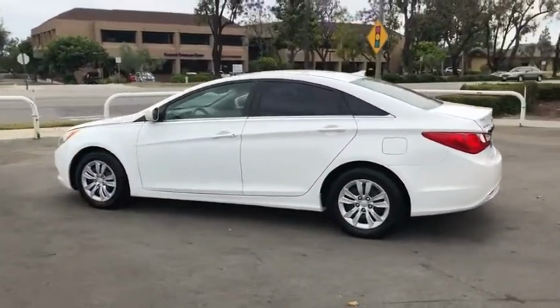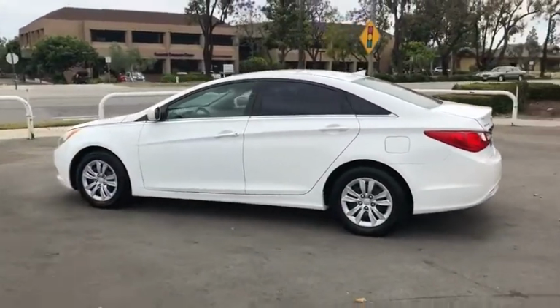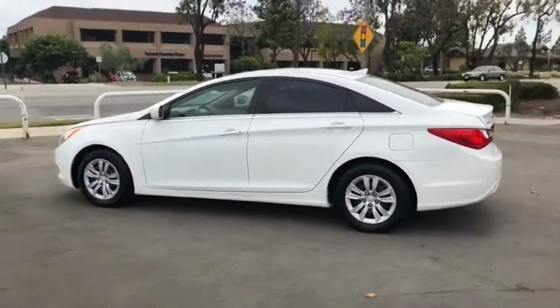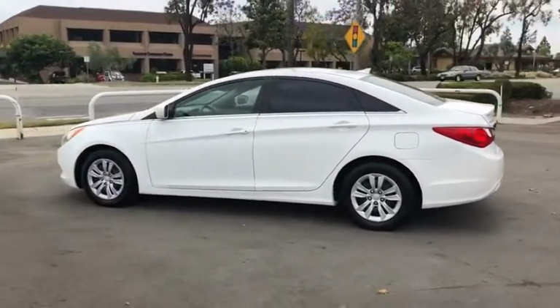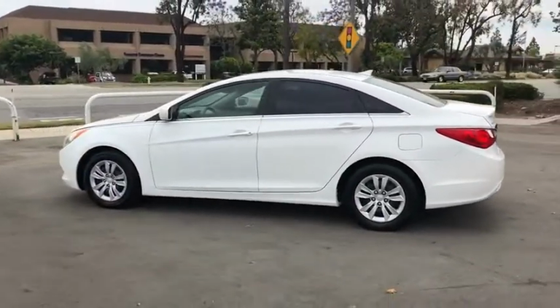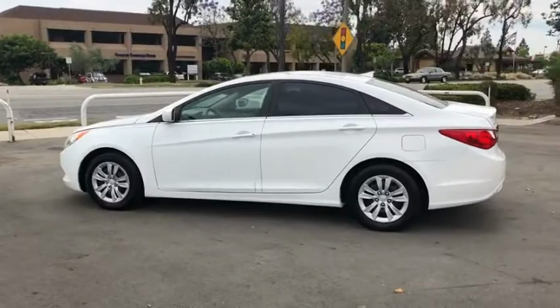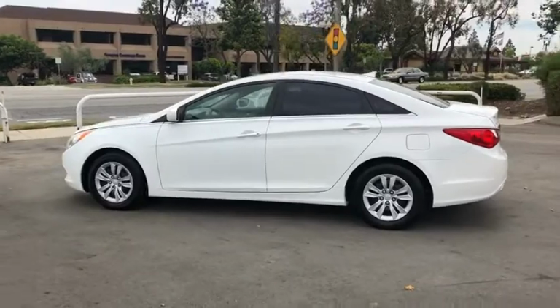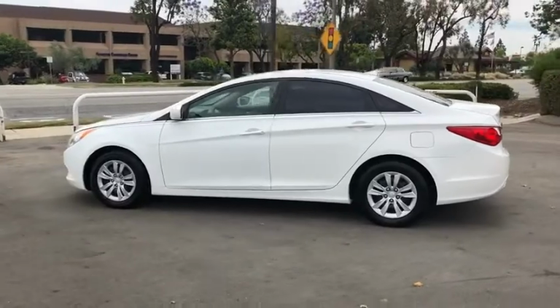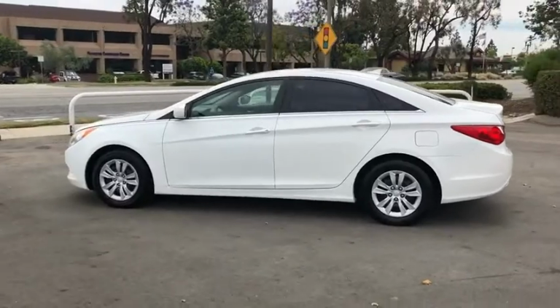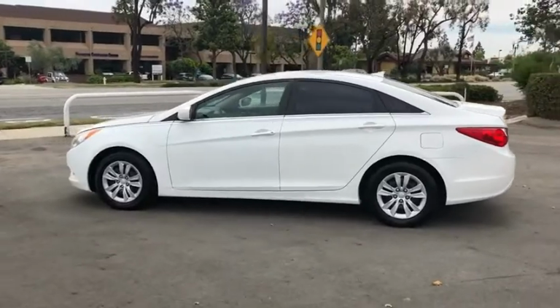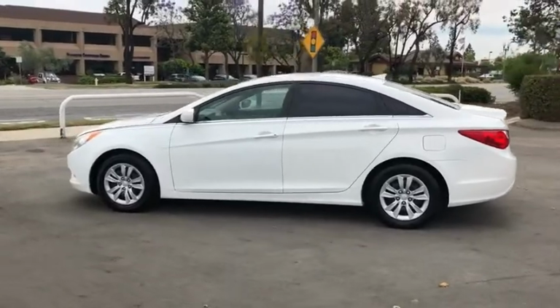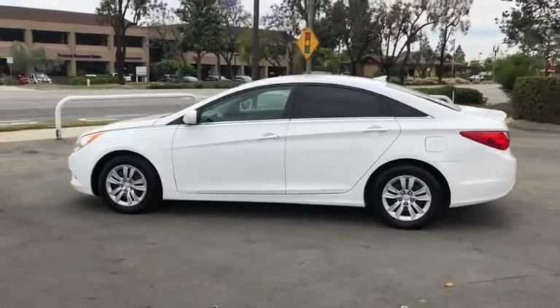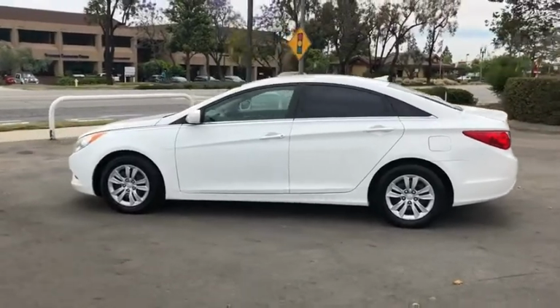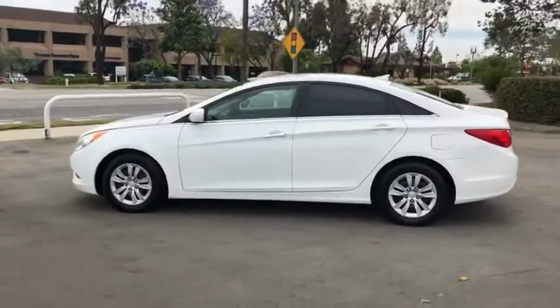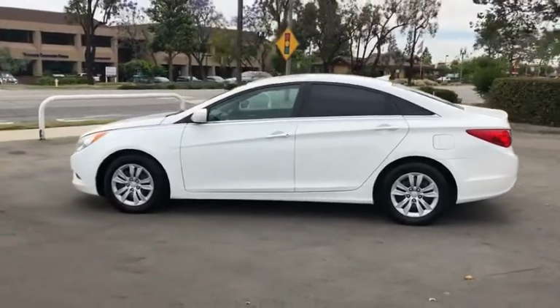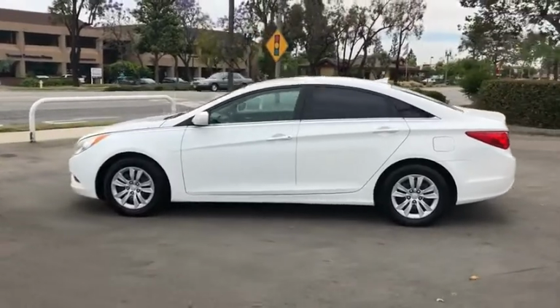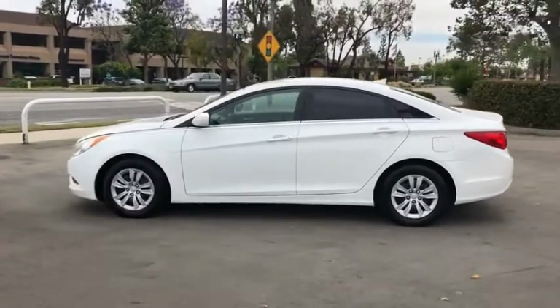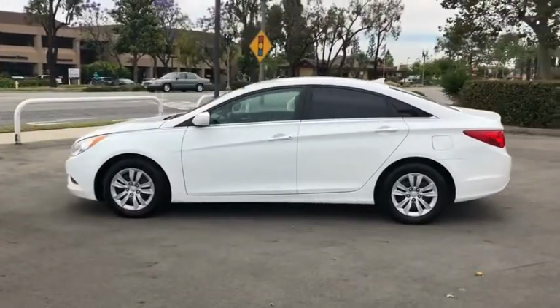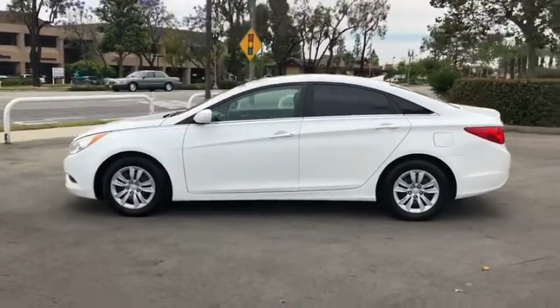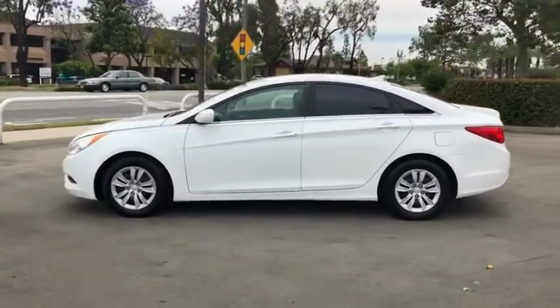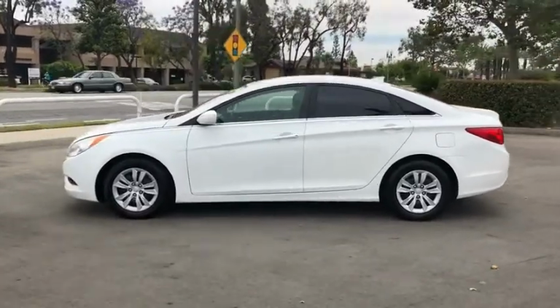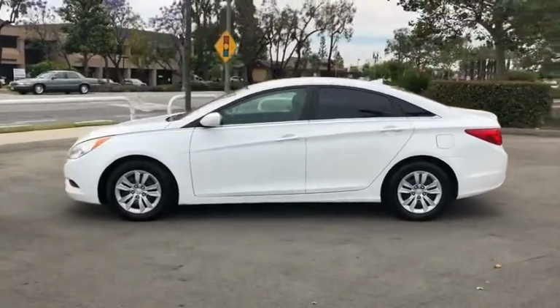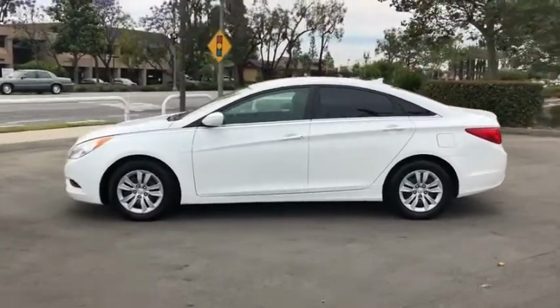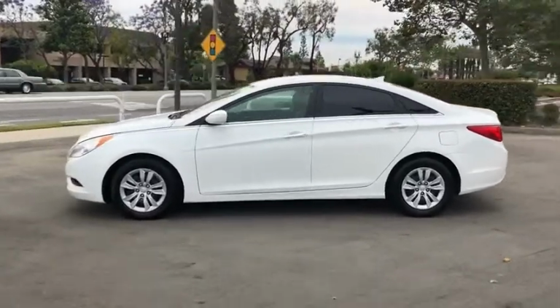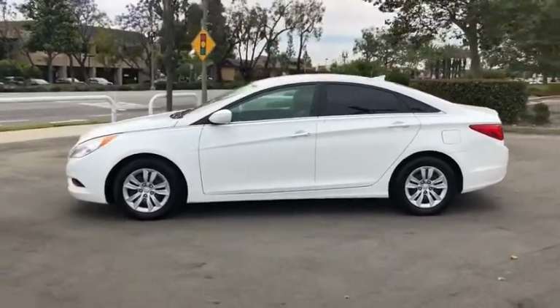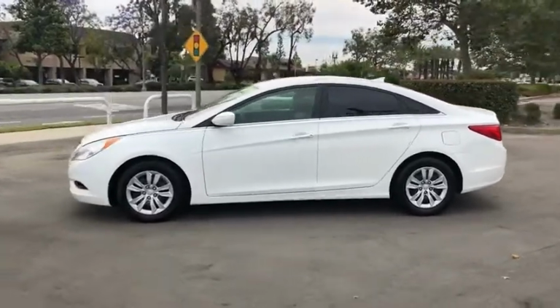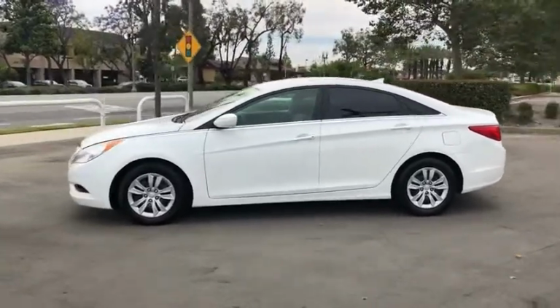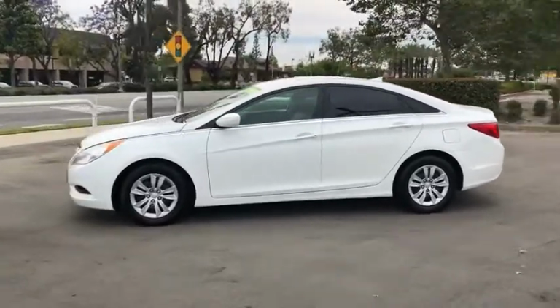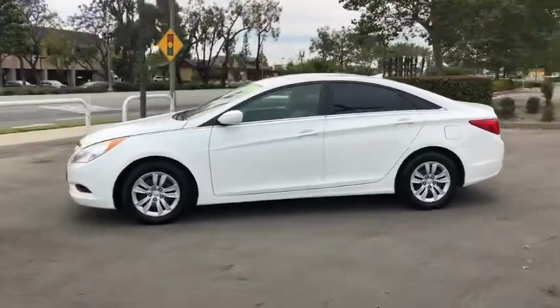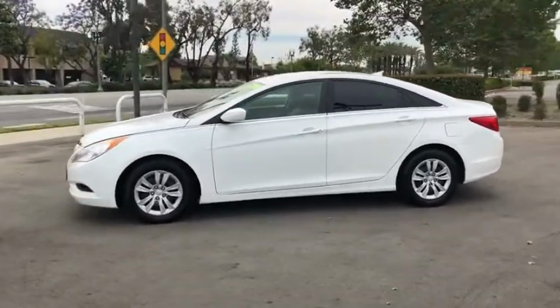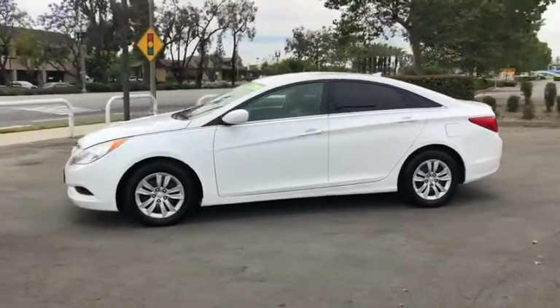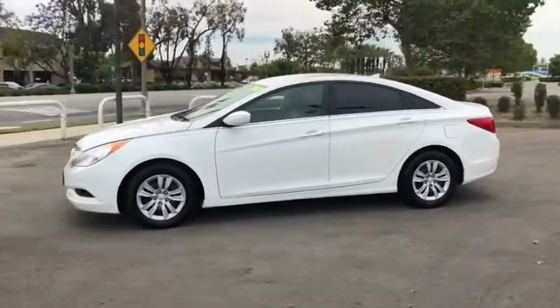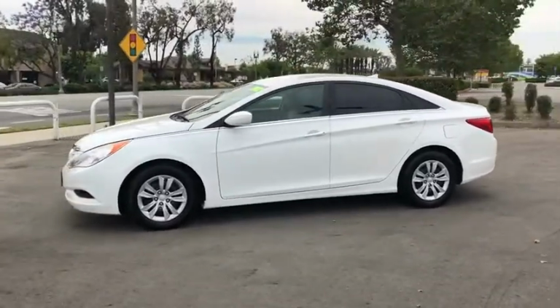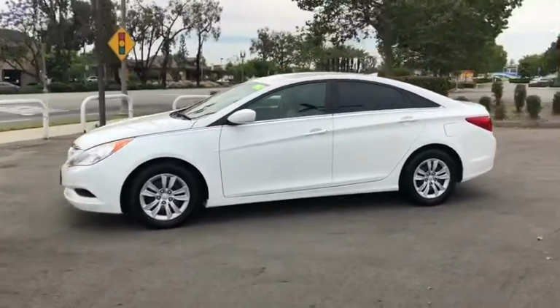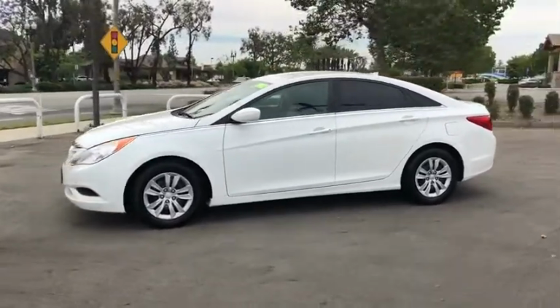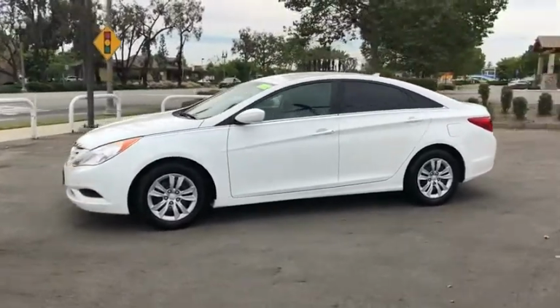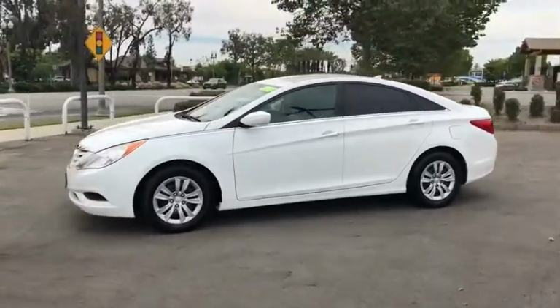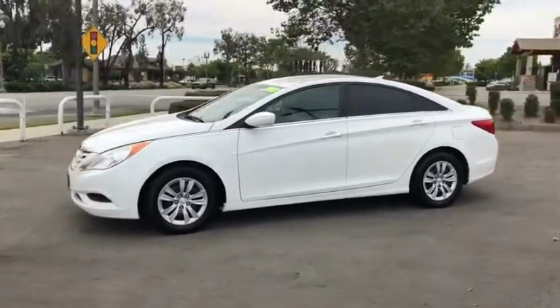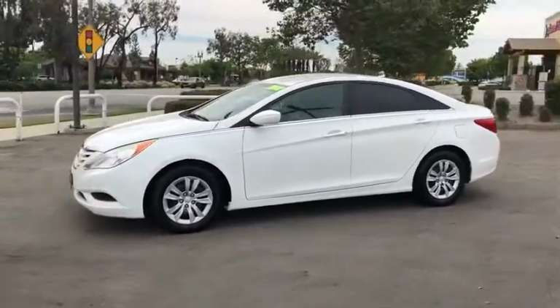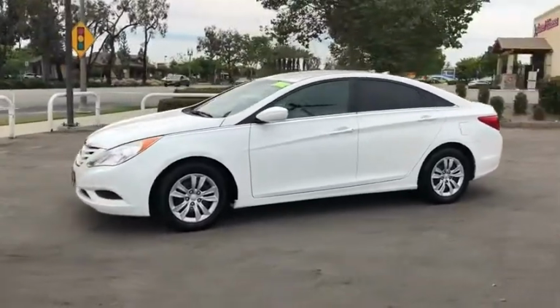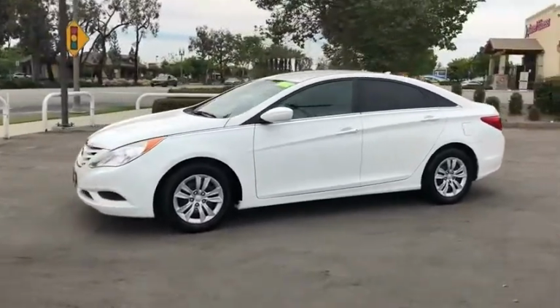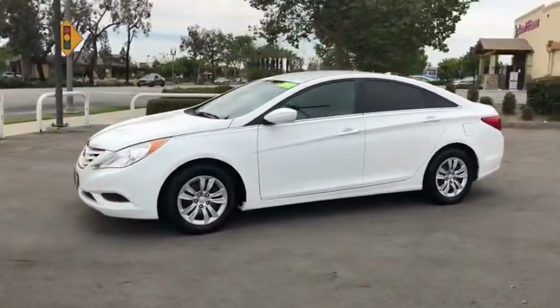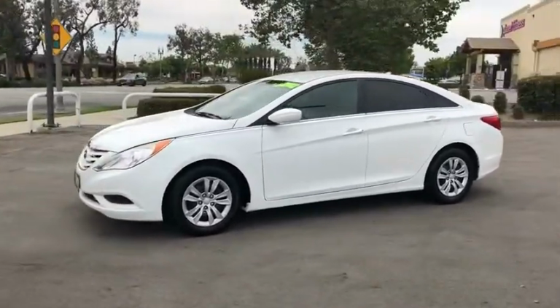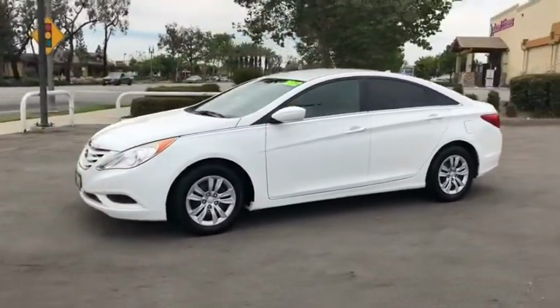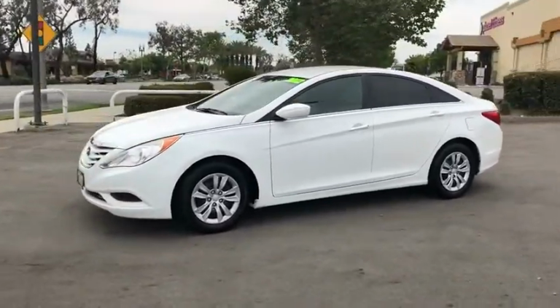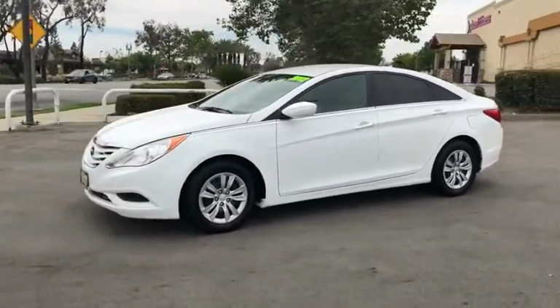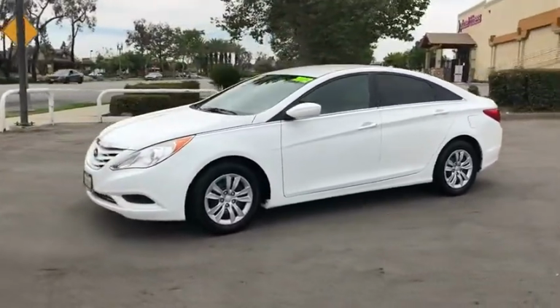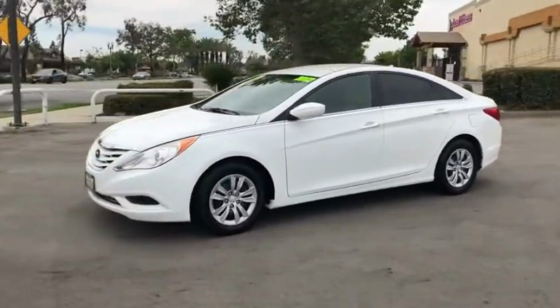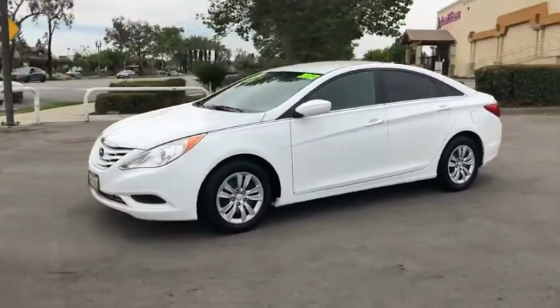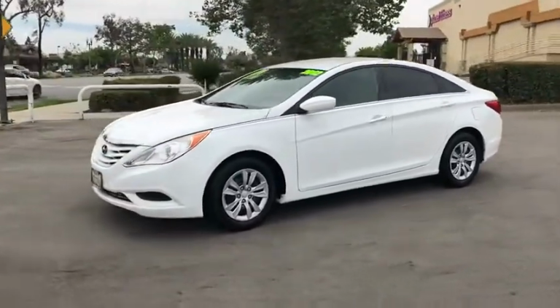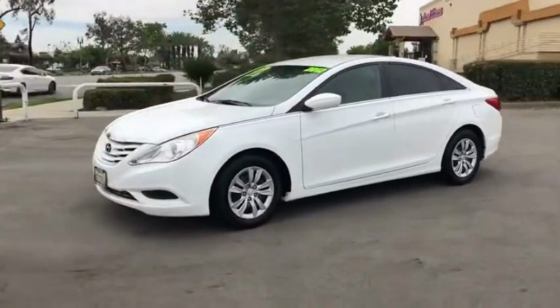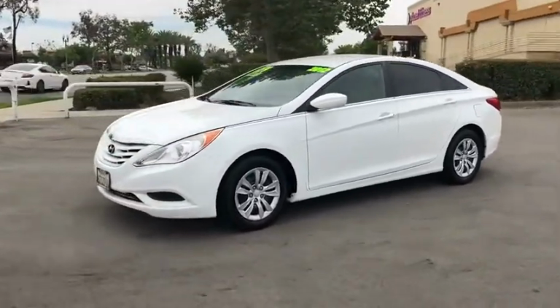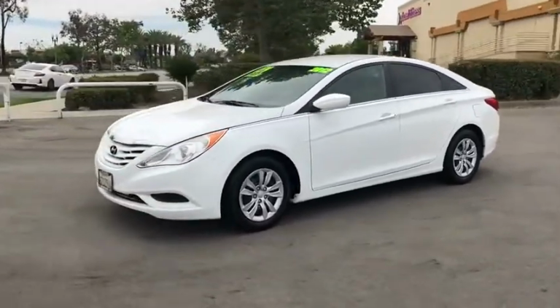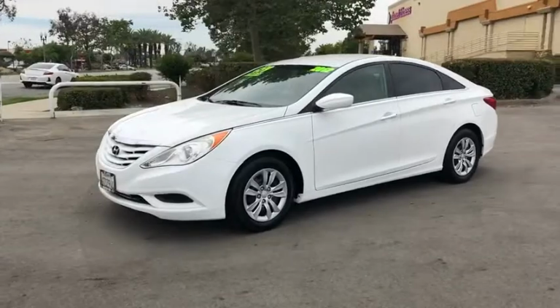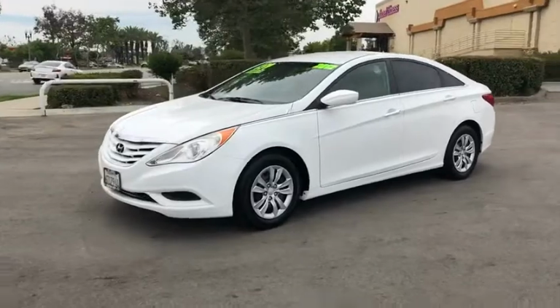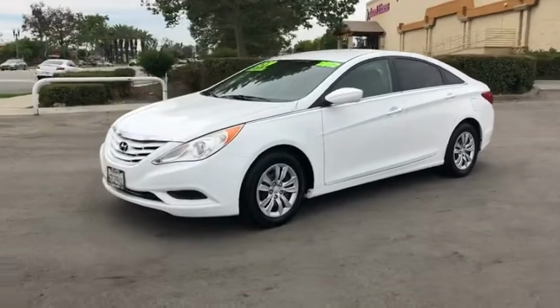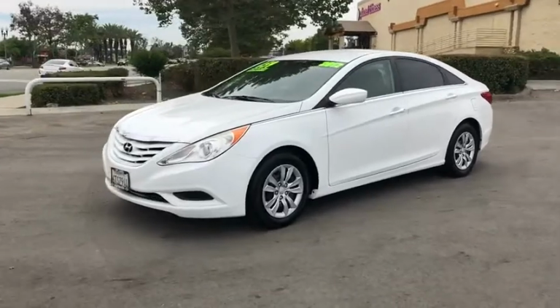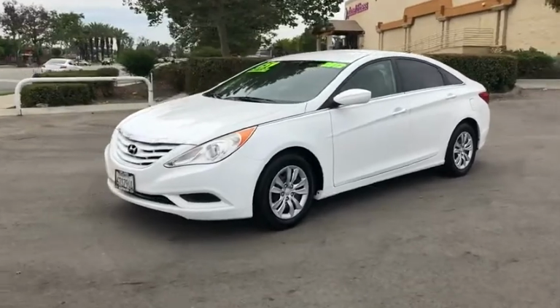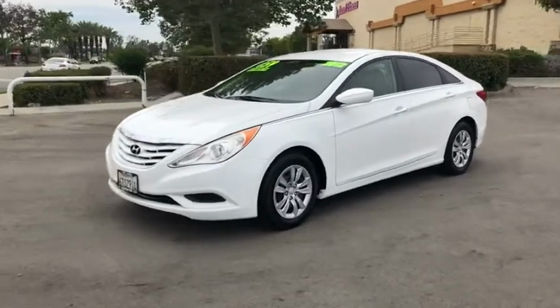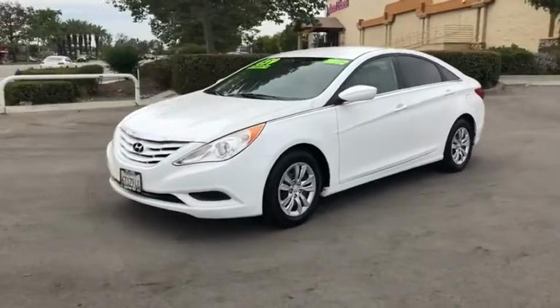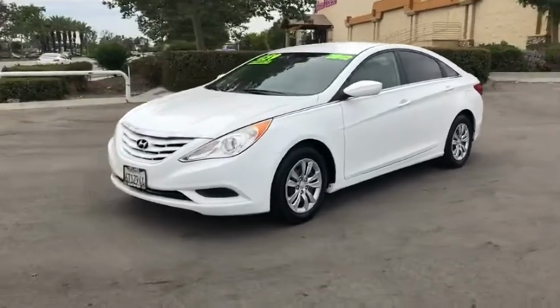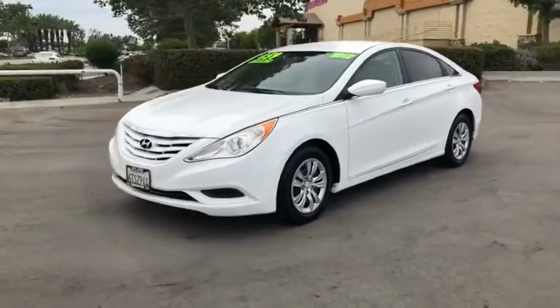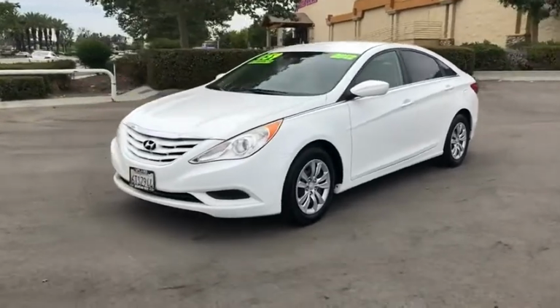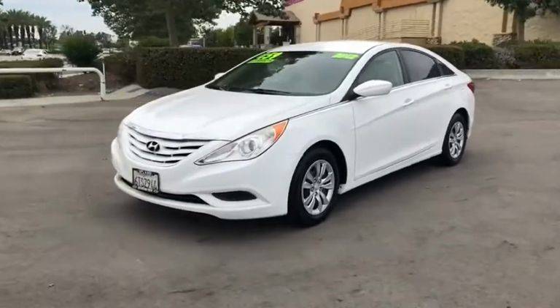This vehicle has less than 105,000 miles. Here are some of this vehicle's great options: keyless entry,